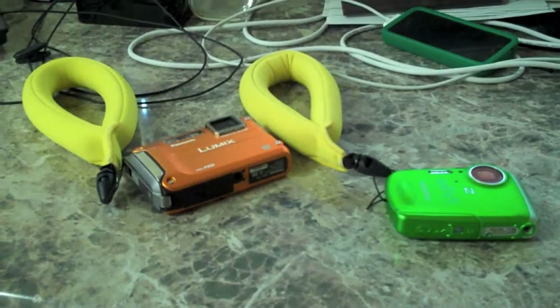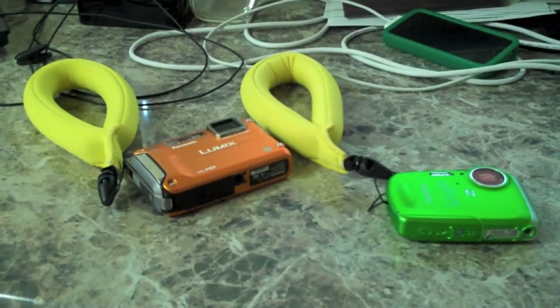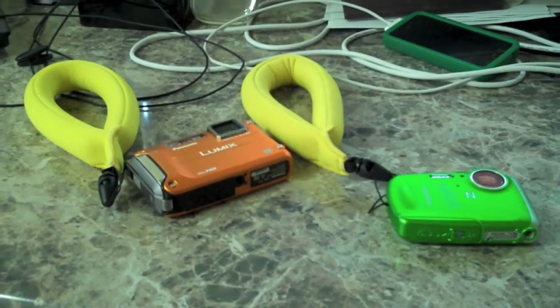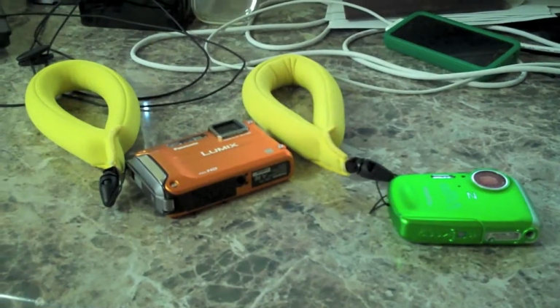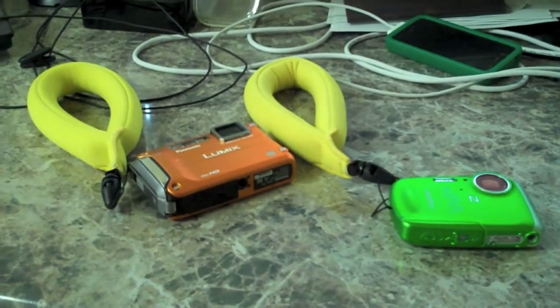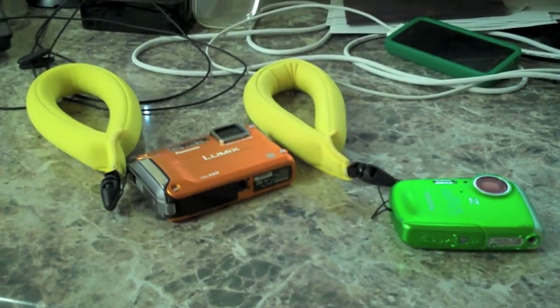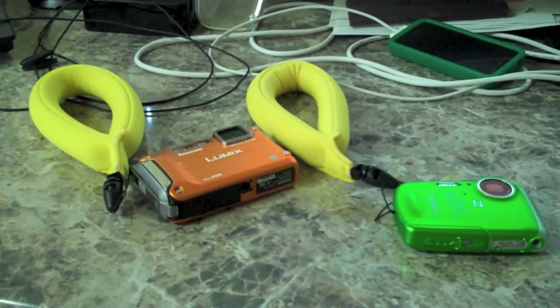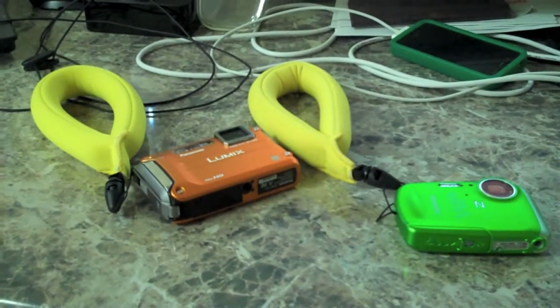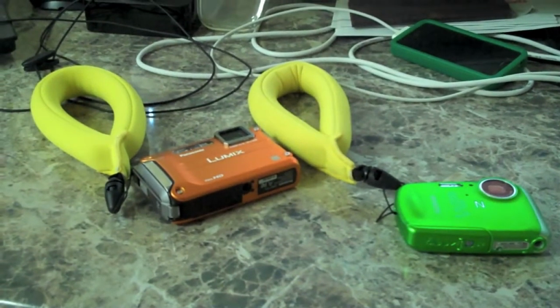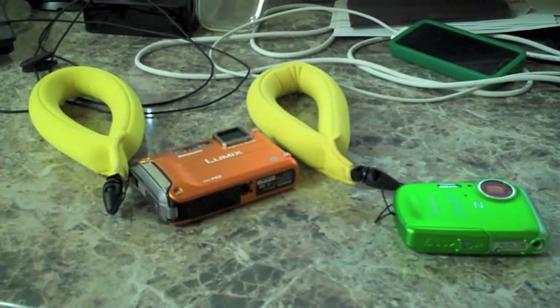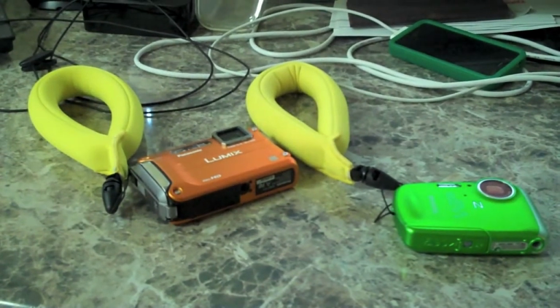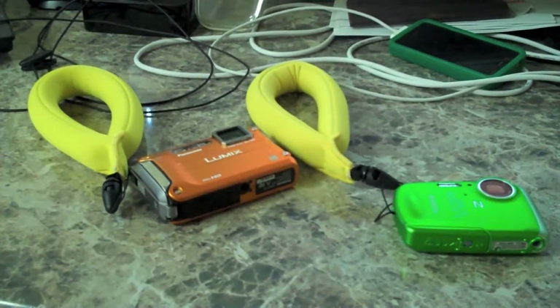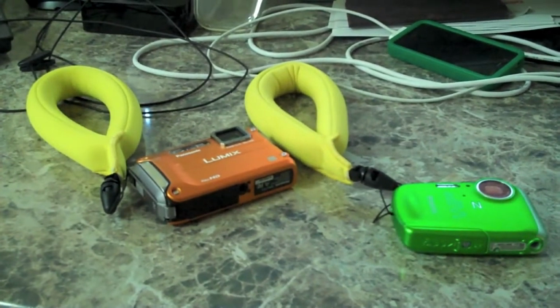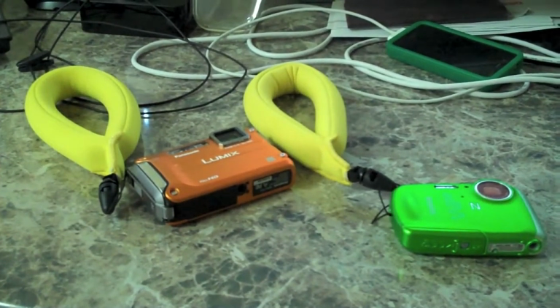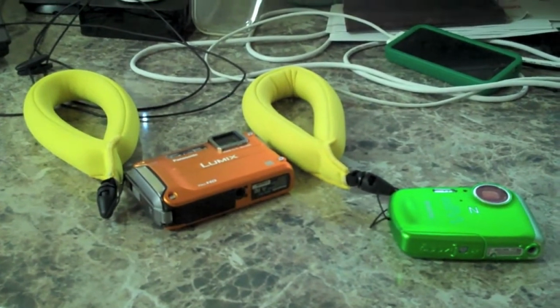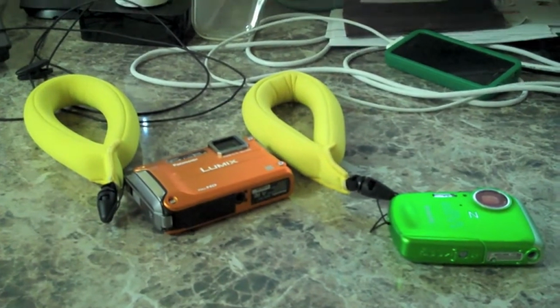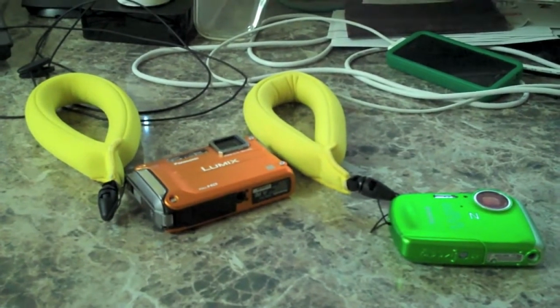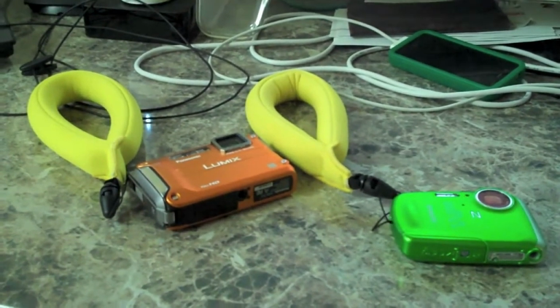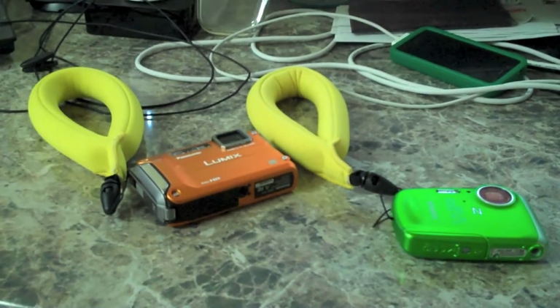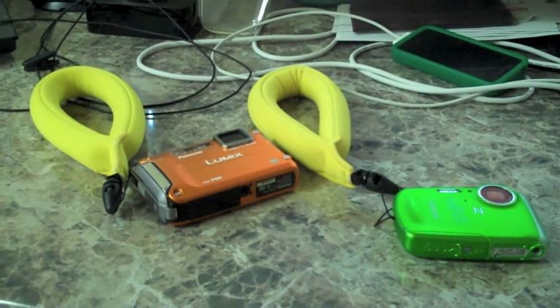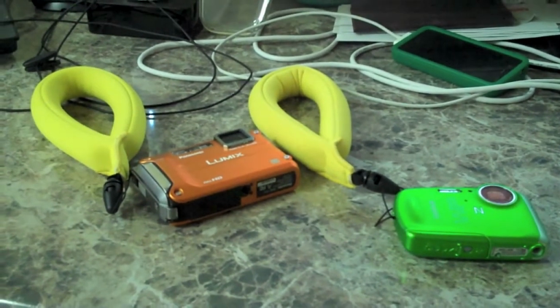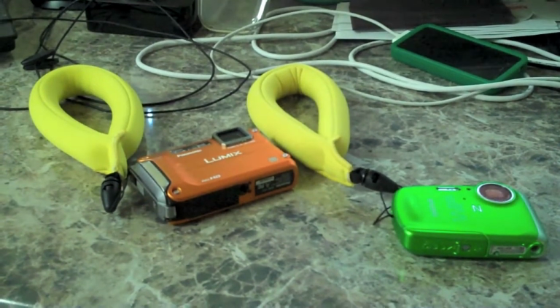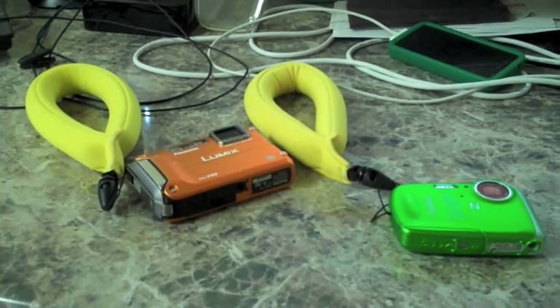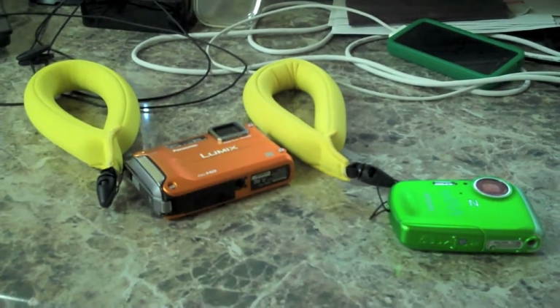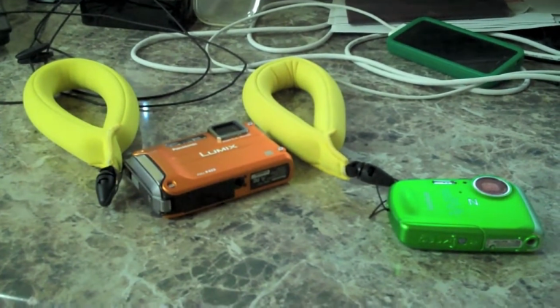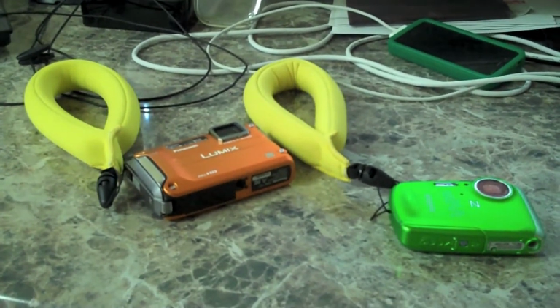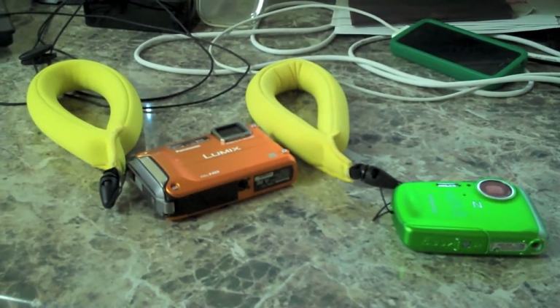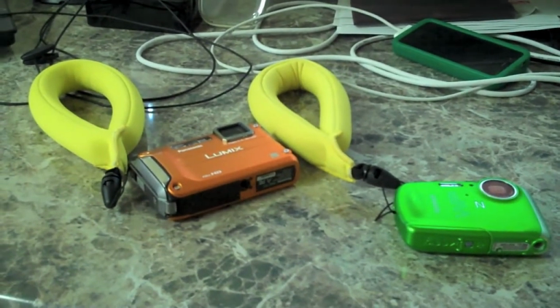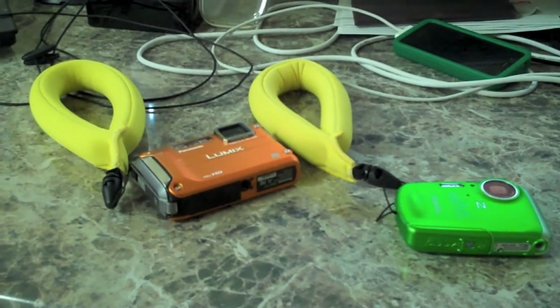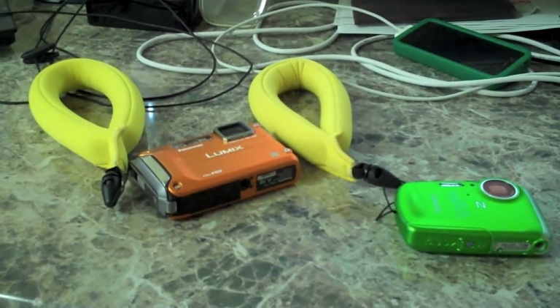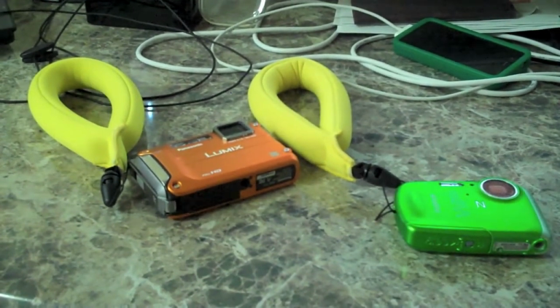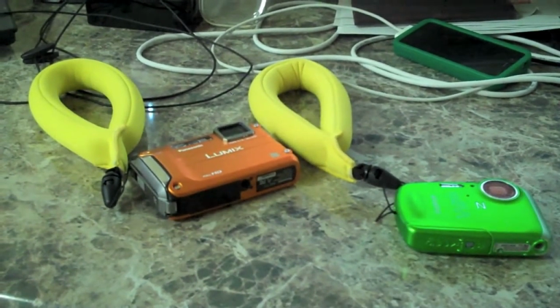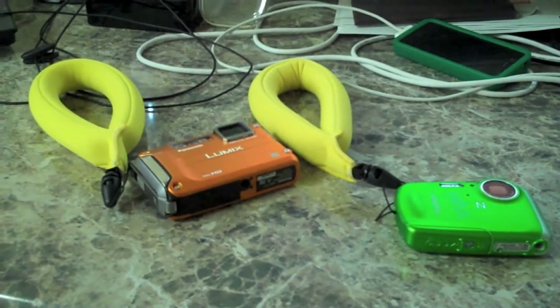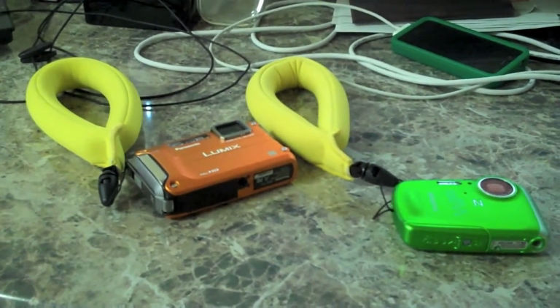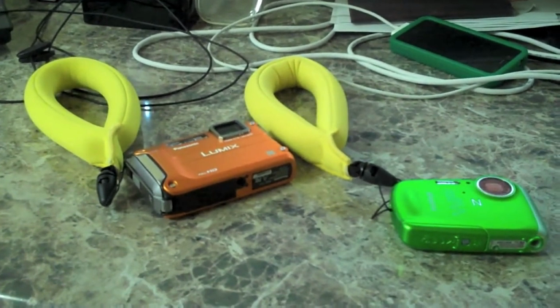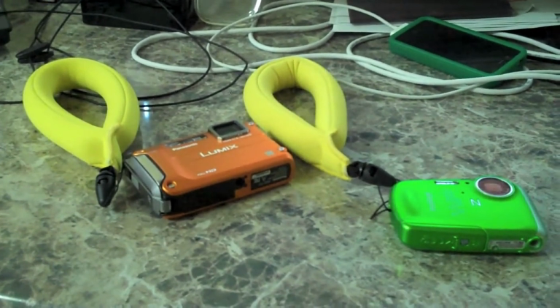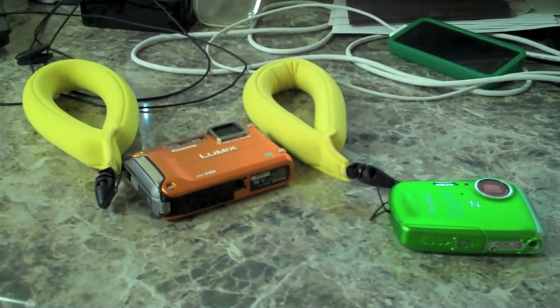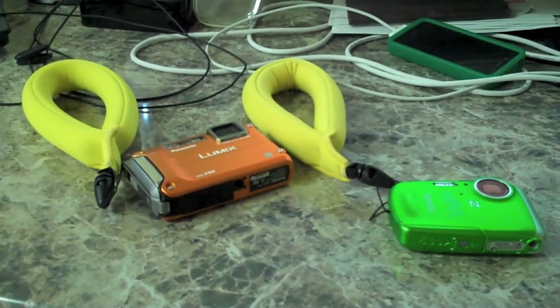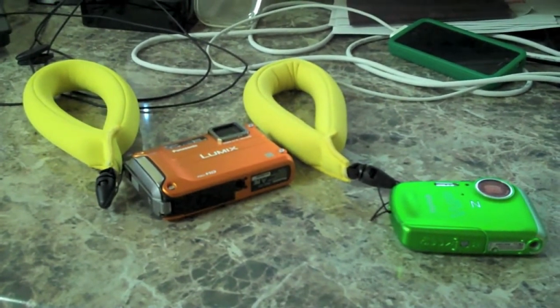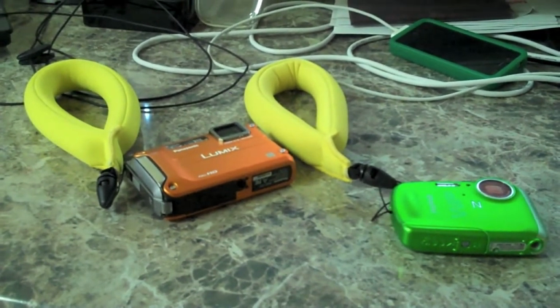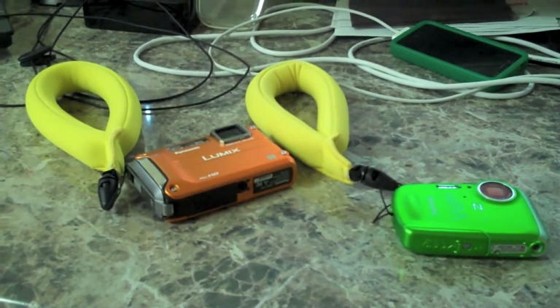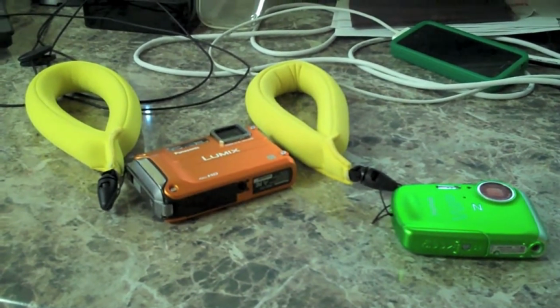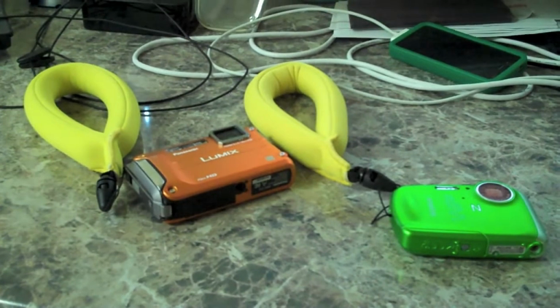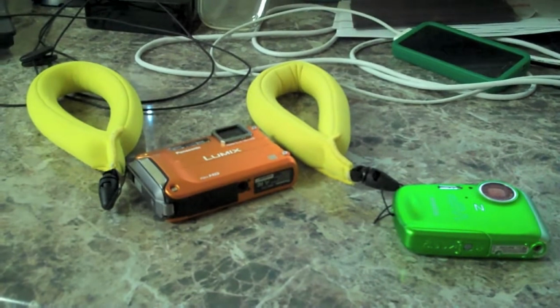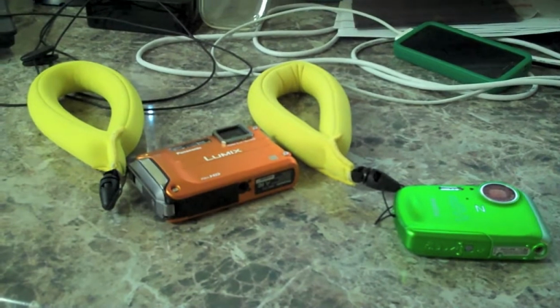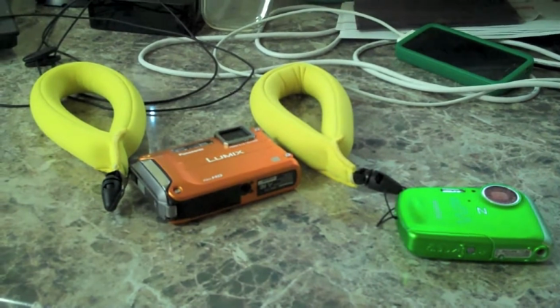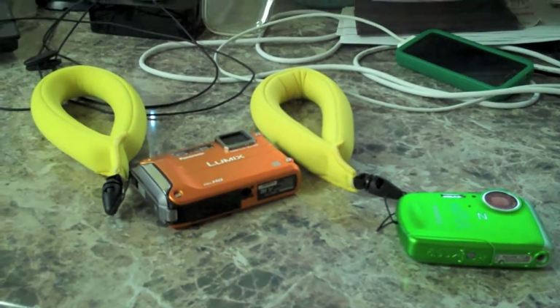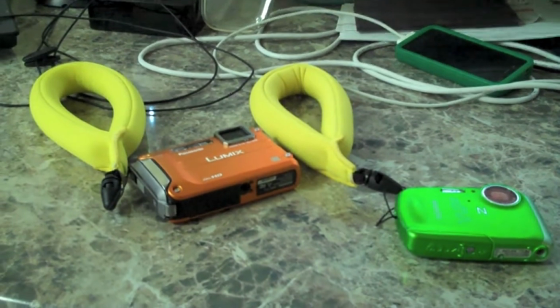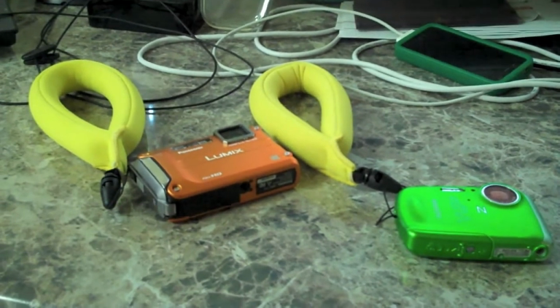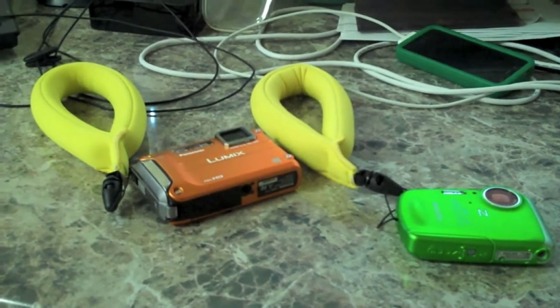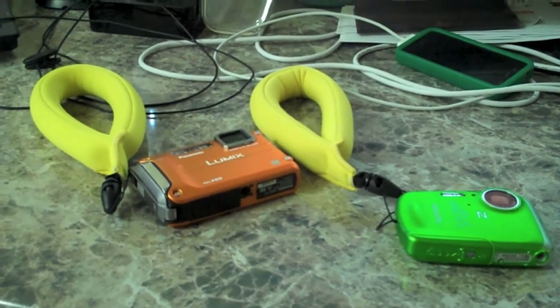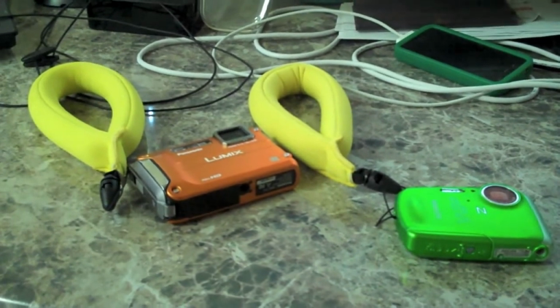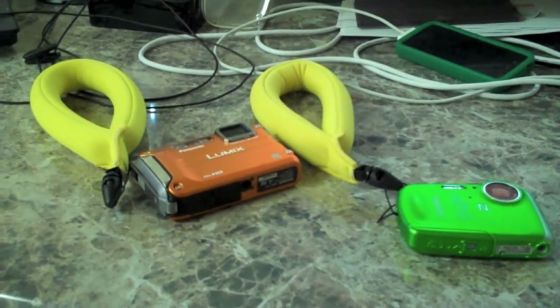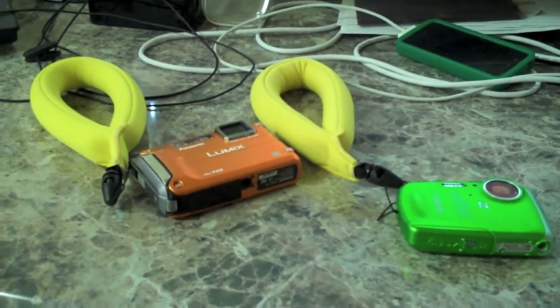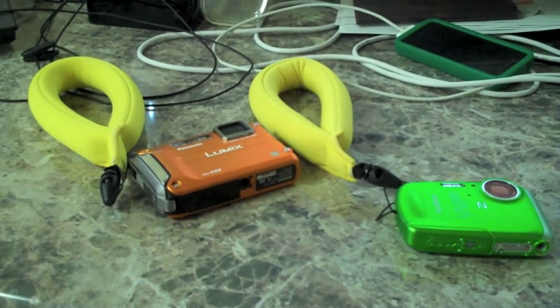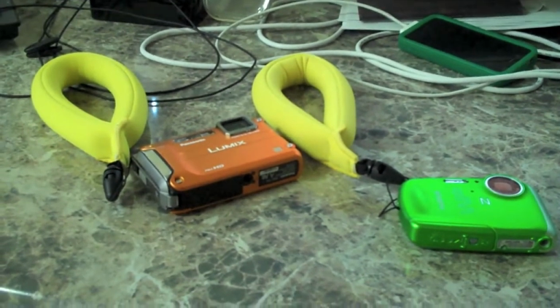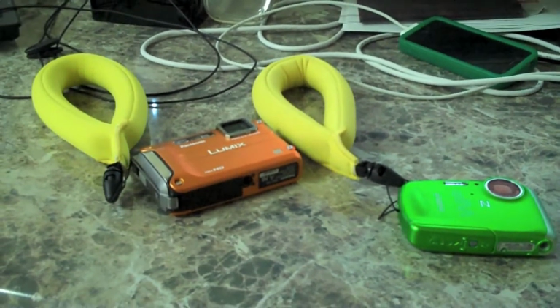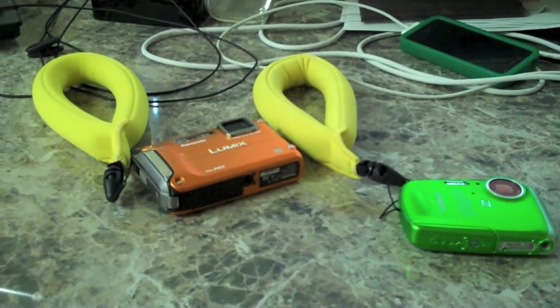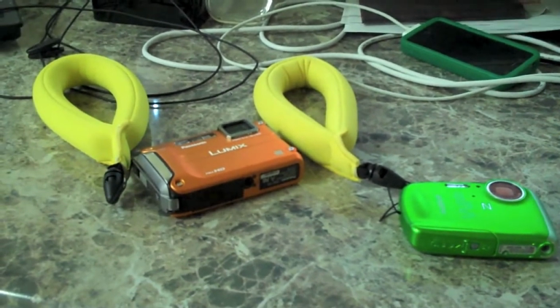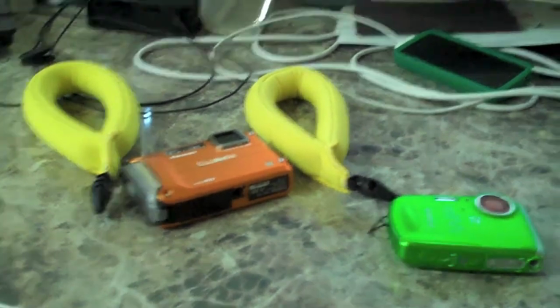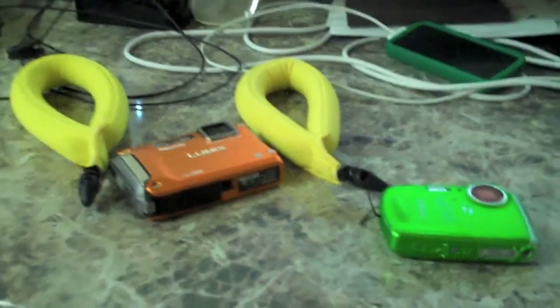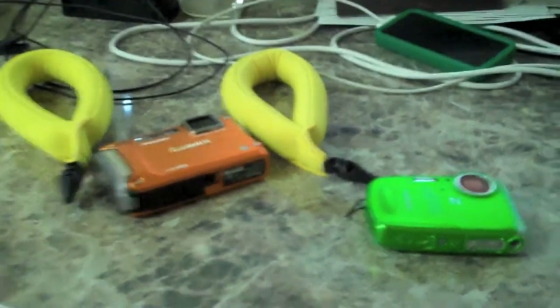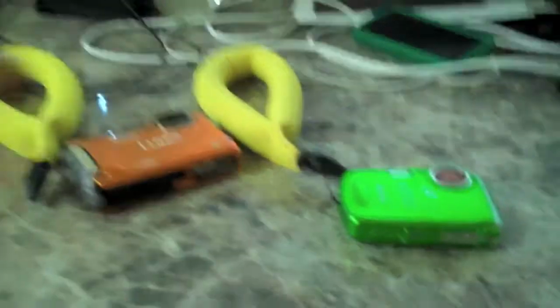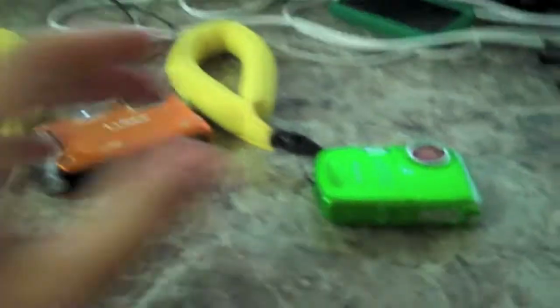Hello YouTube, hello Internets, IrxGuy here. I wanted to take a few moments to review a couple of really awesome waterproof cameras.